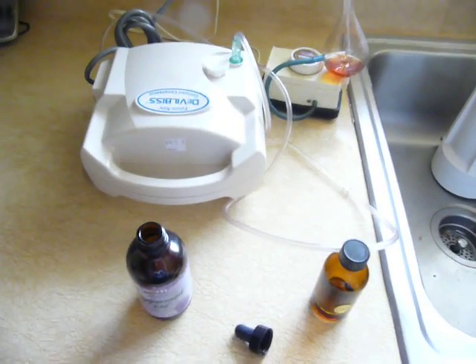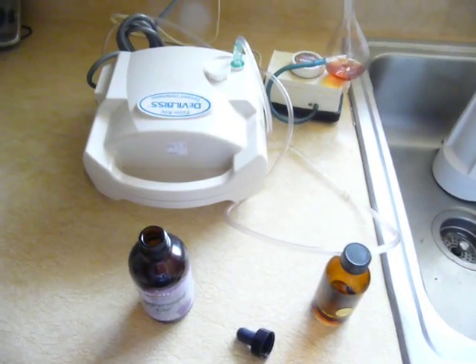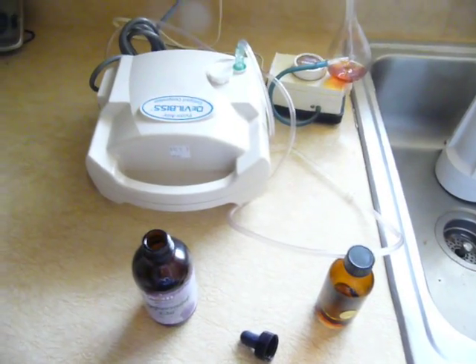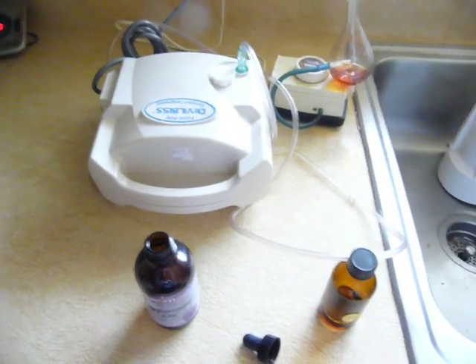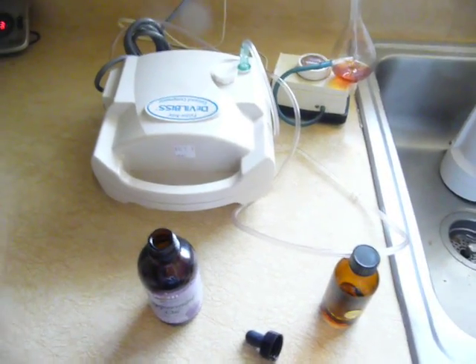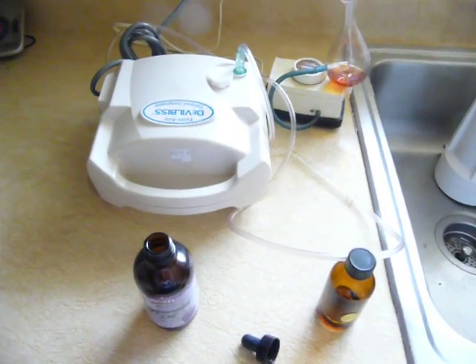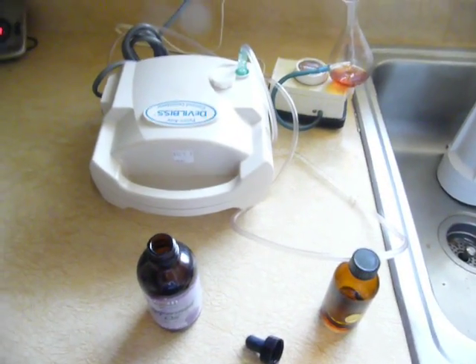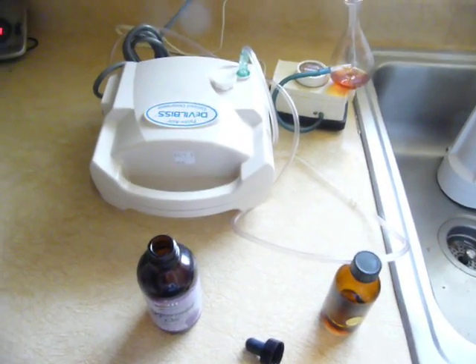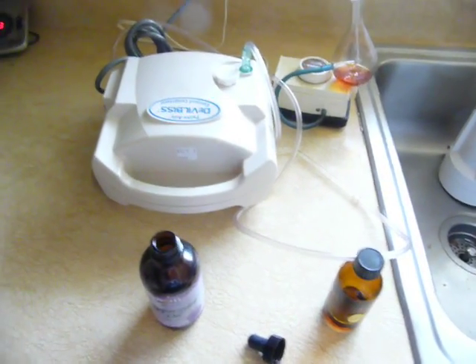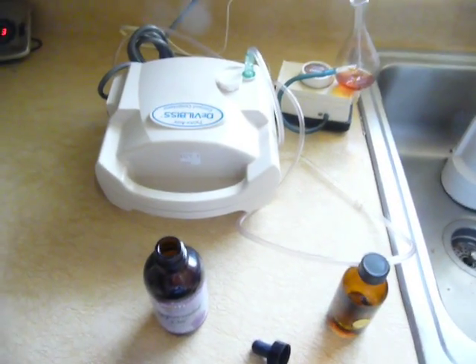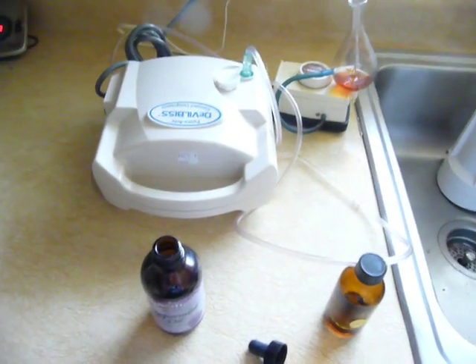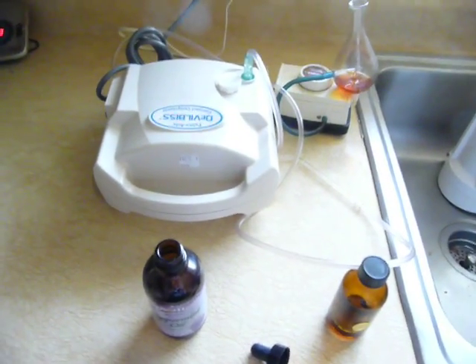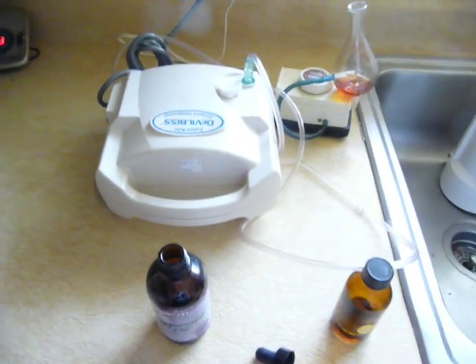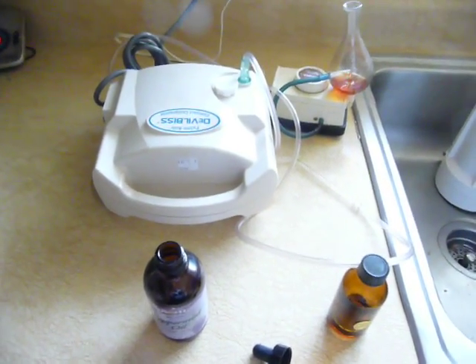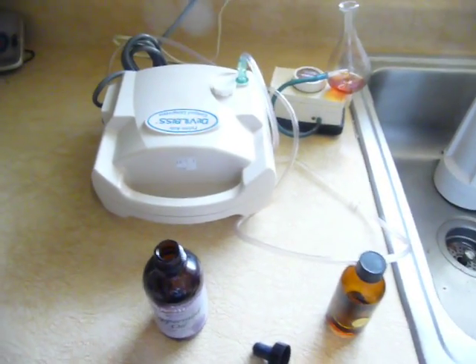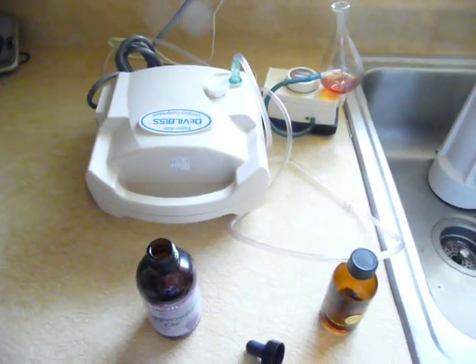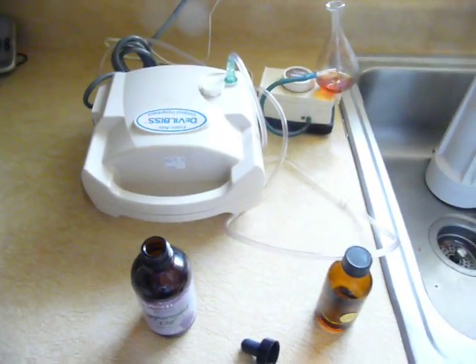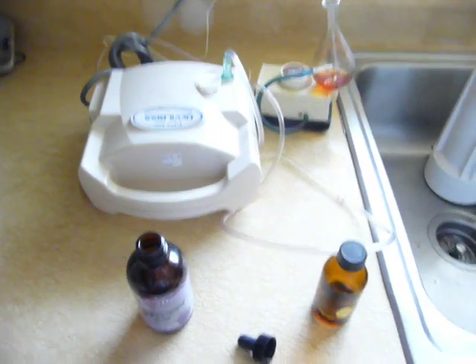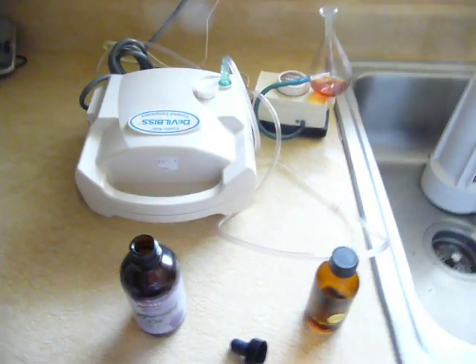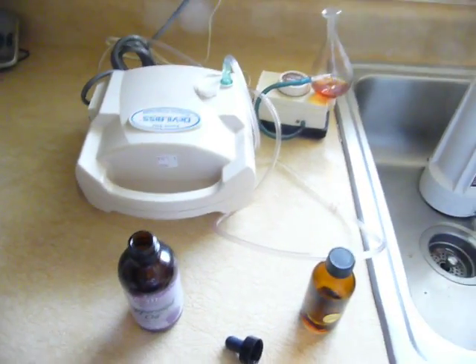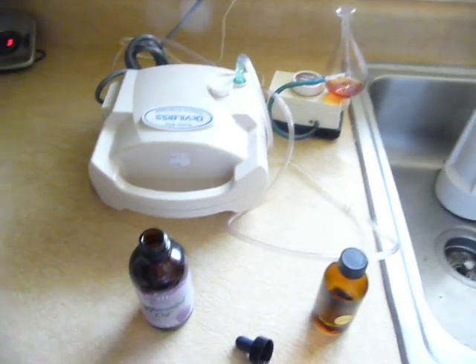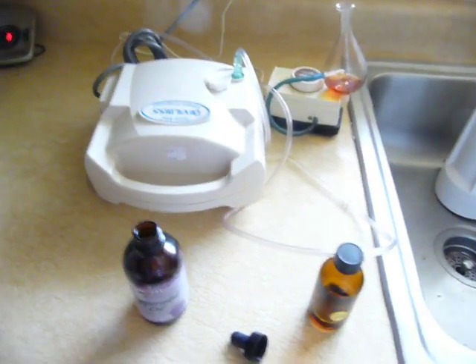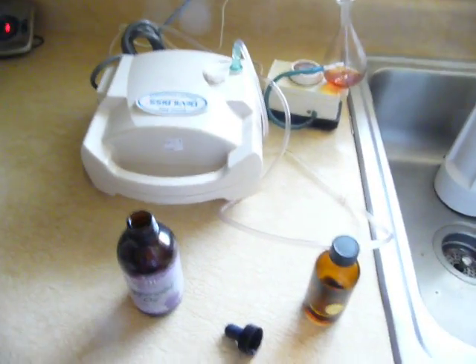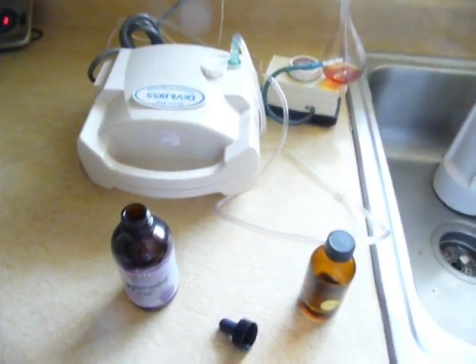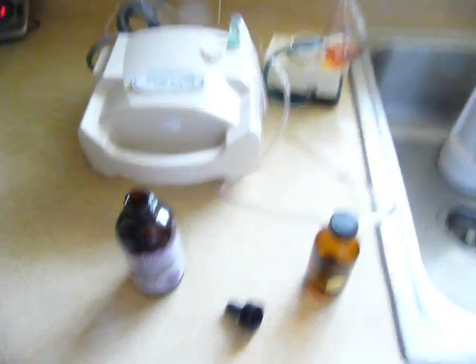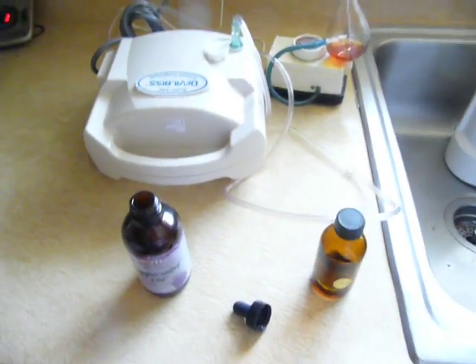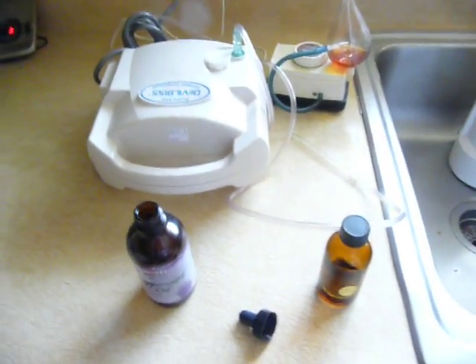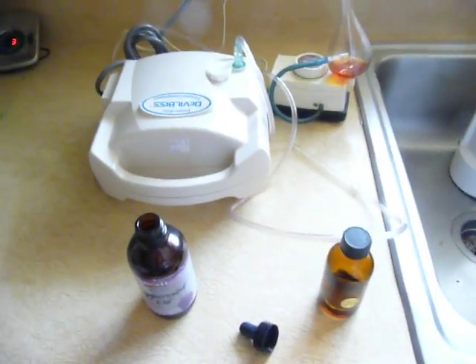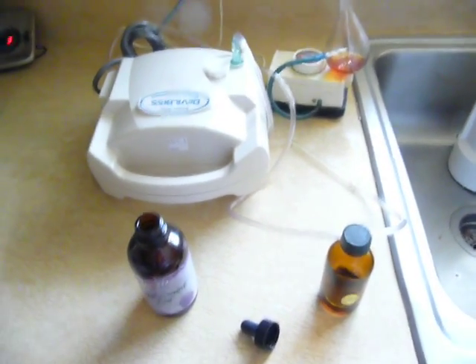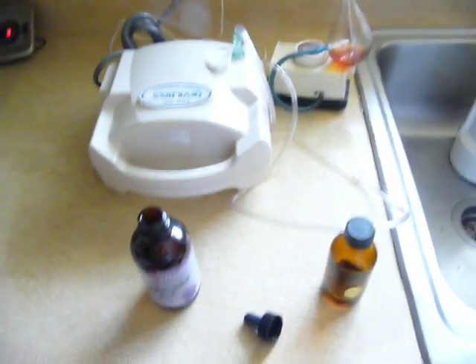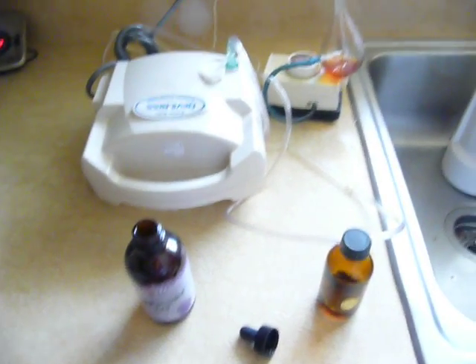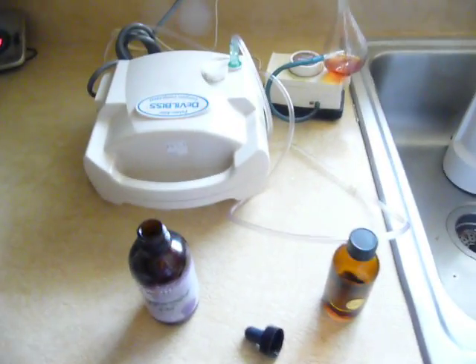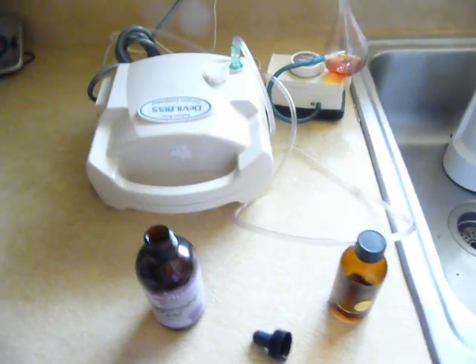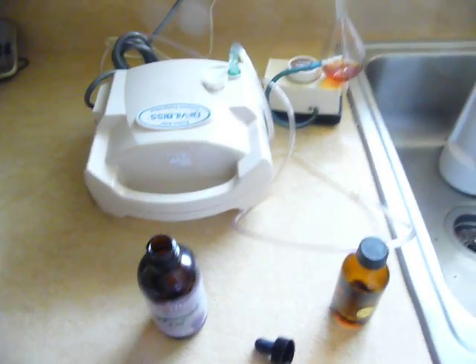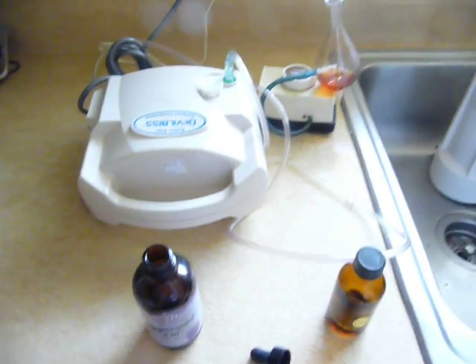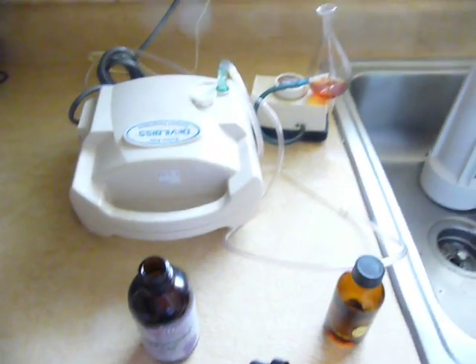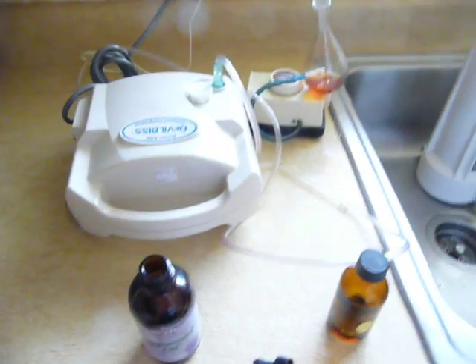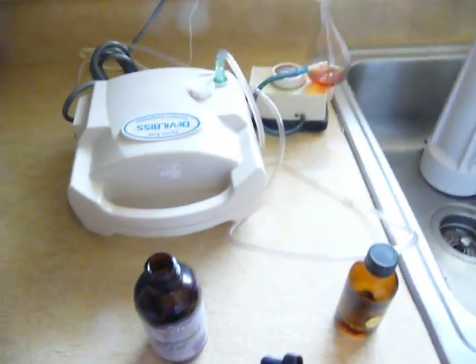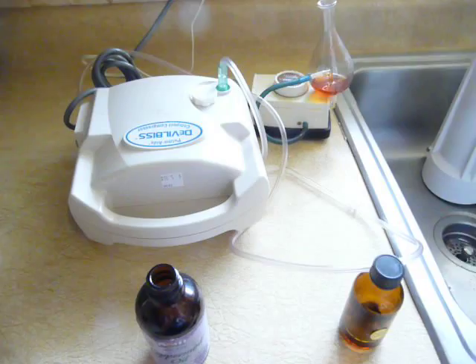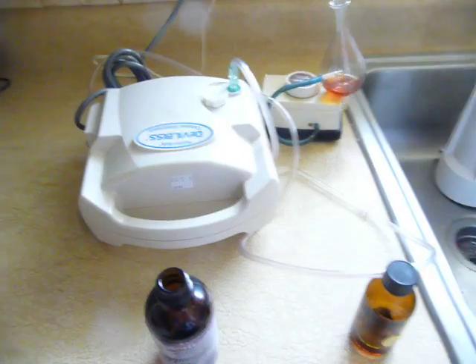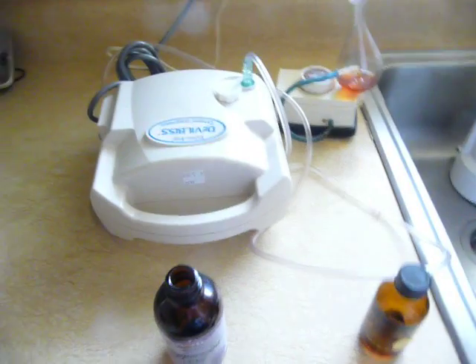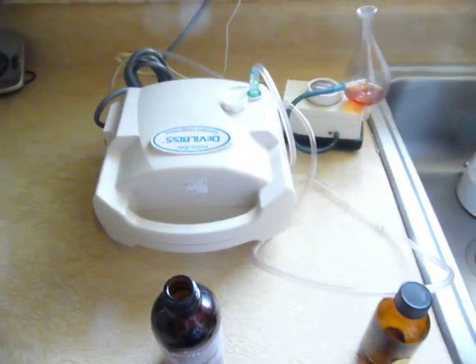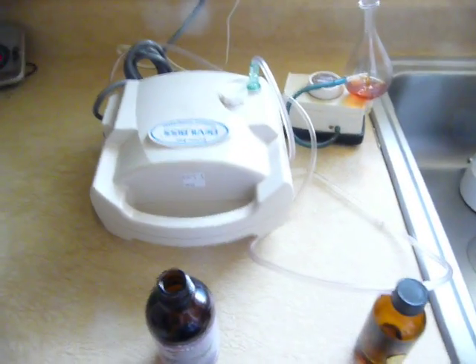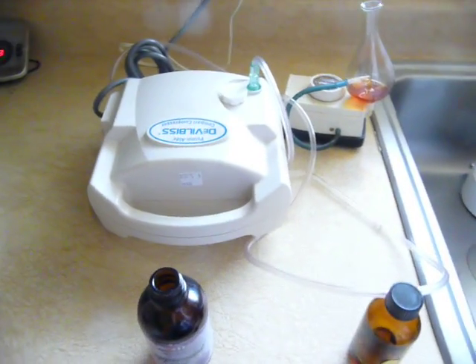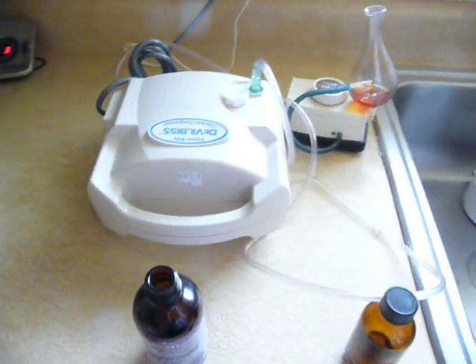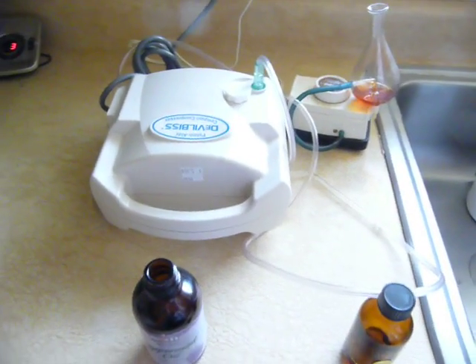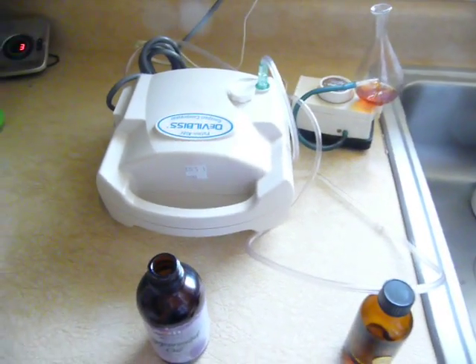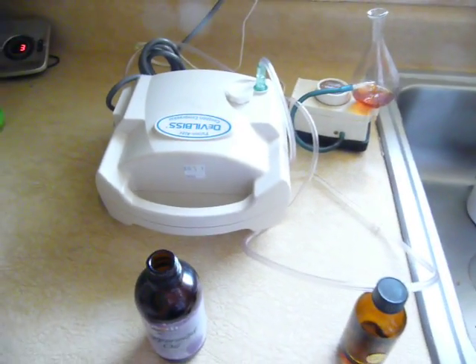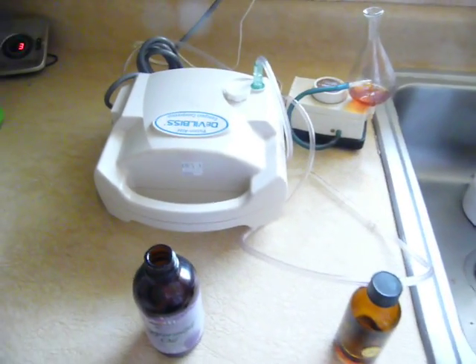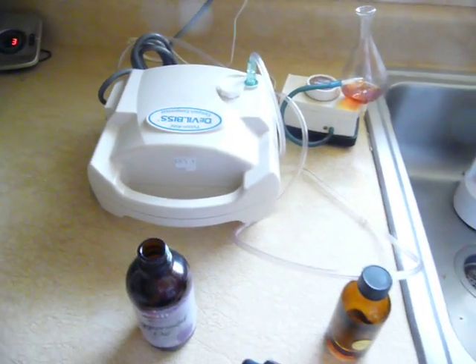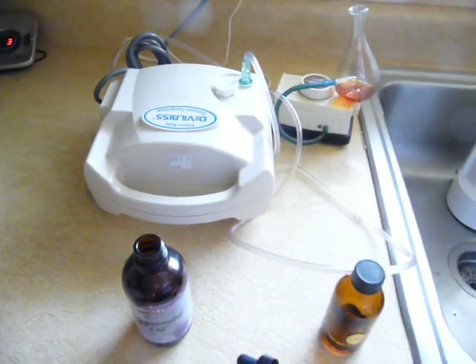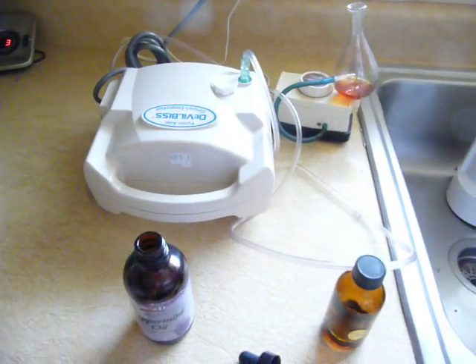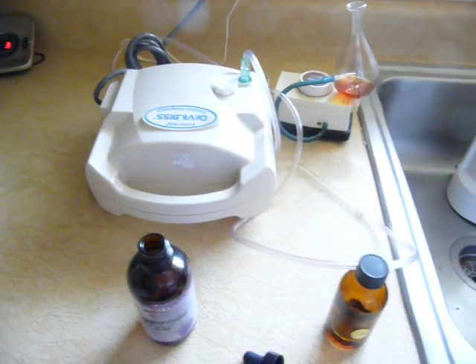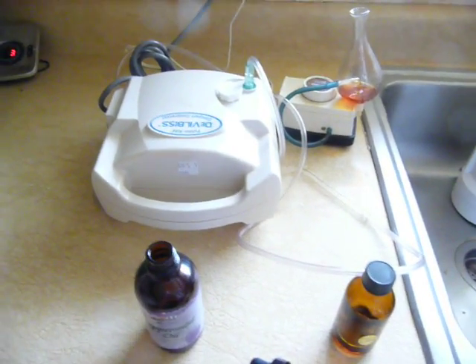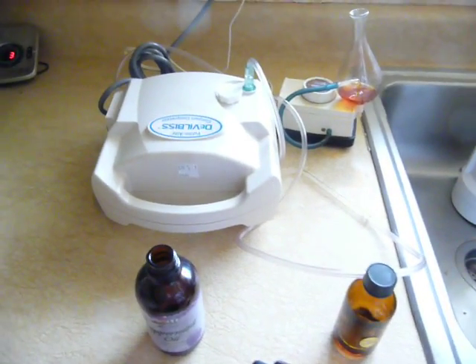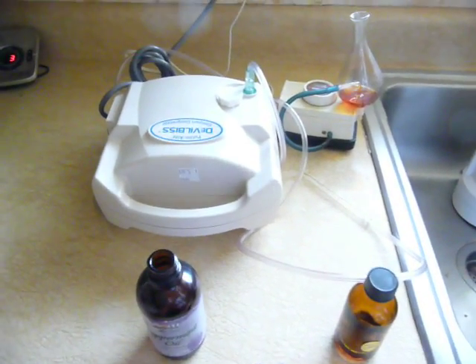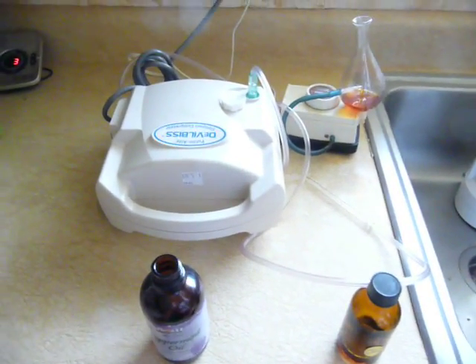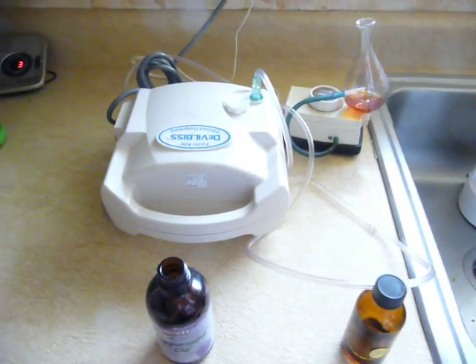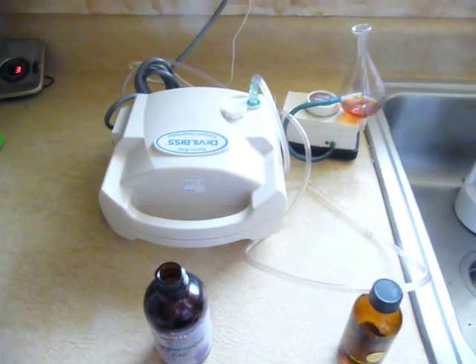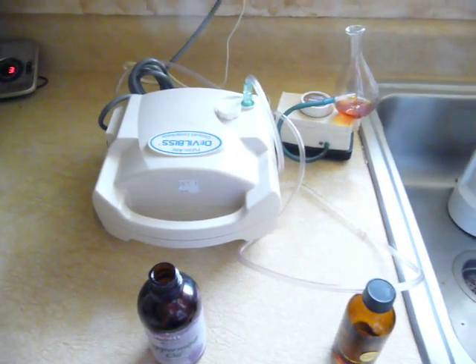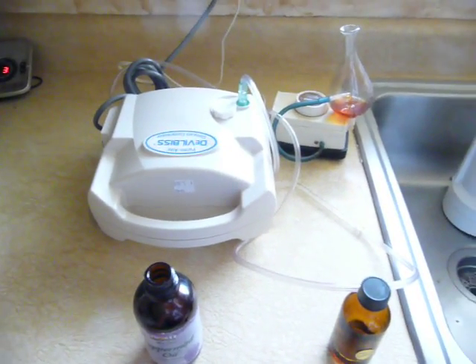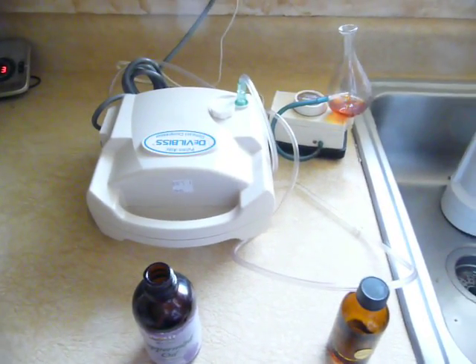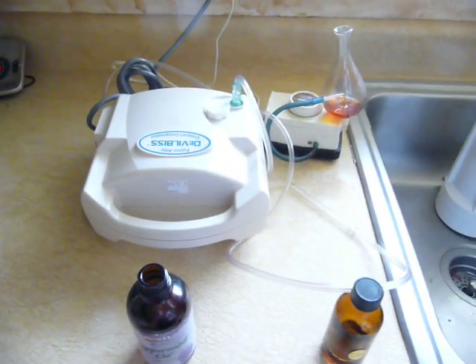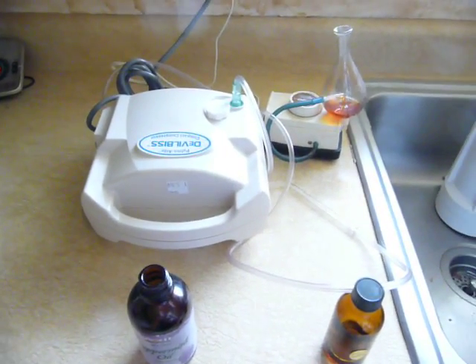Today I'm going to show you how I made a cheap diffuser for my oils, so I can diffuse them more cheaply.